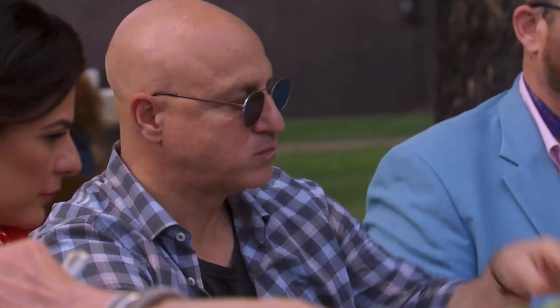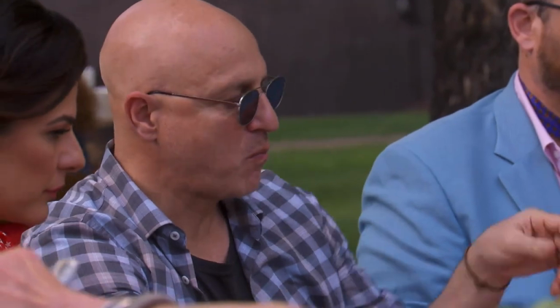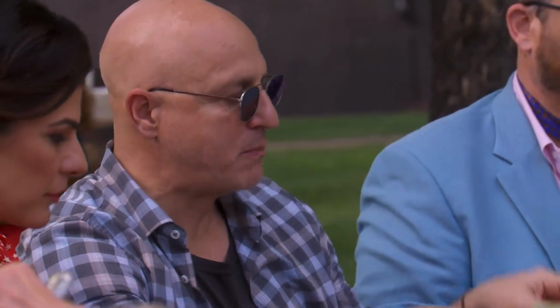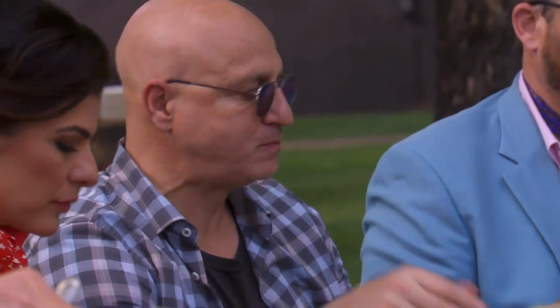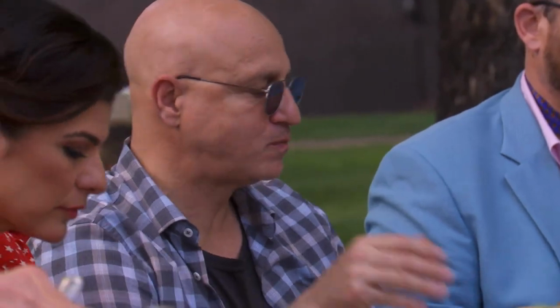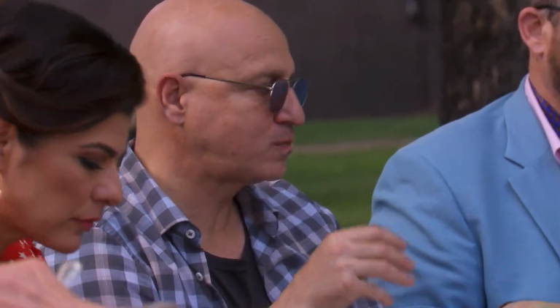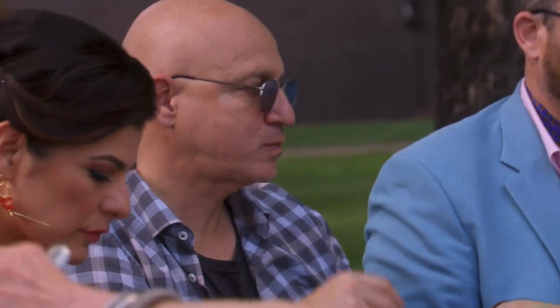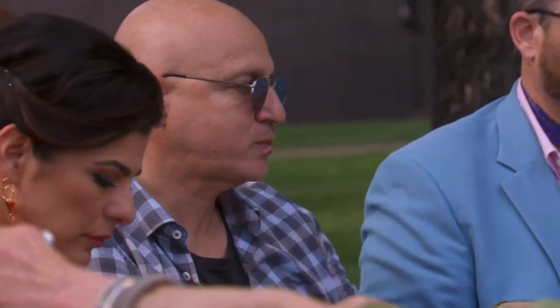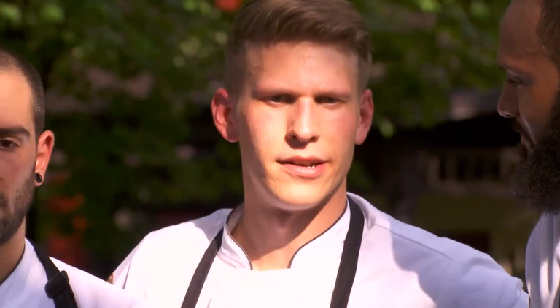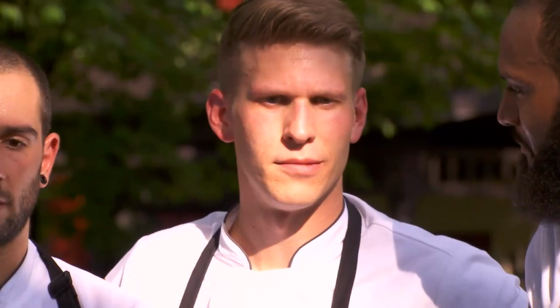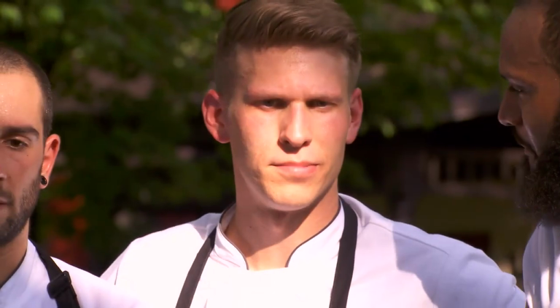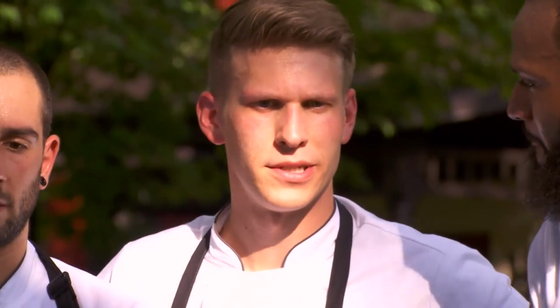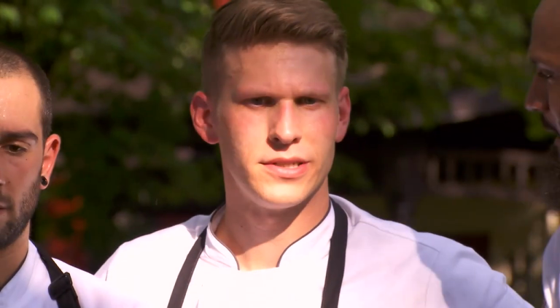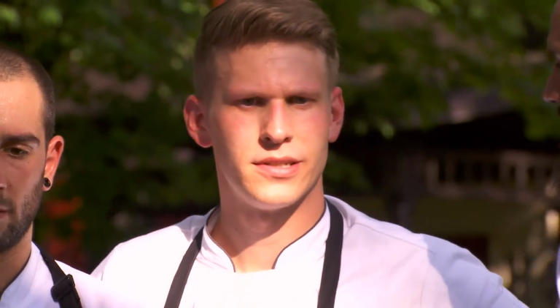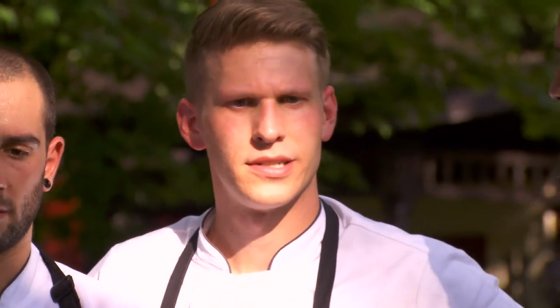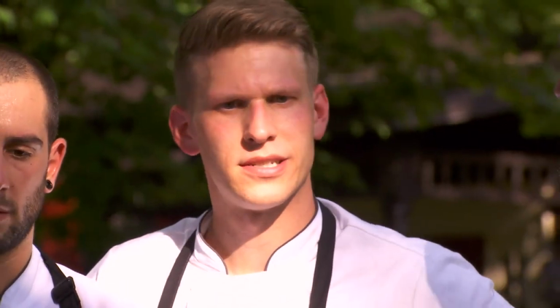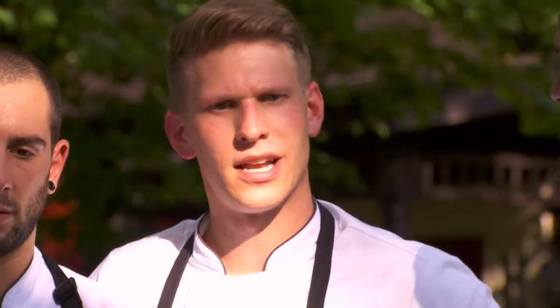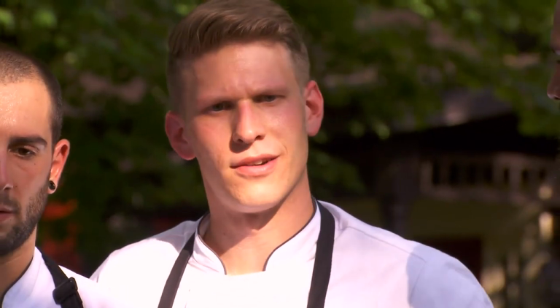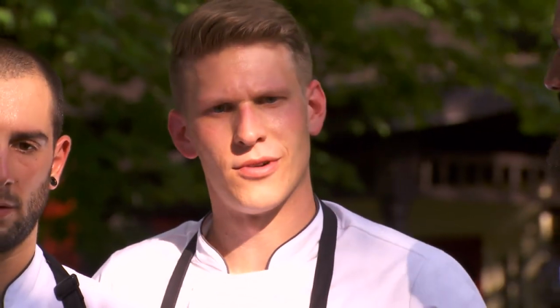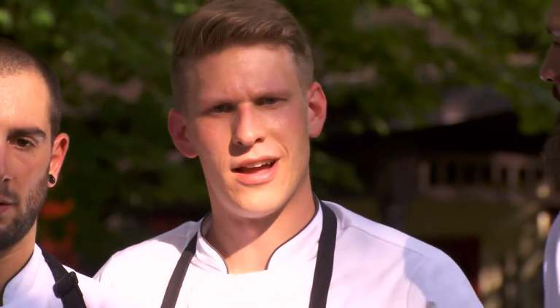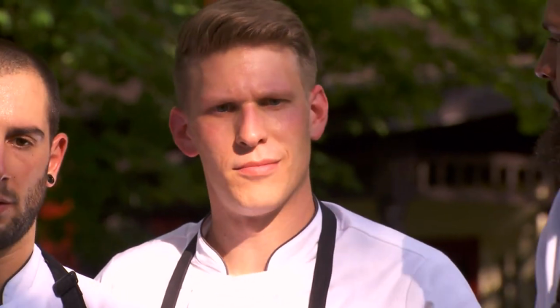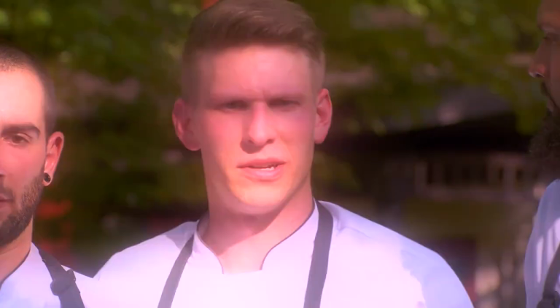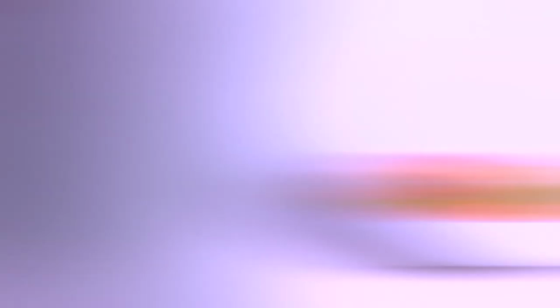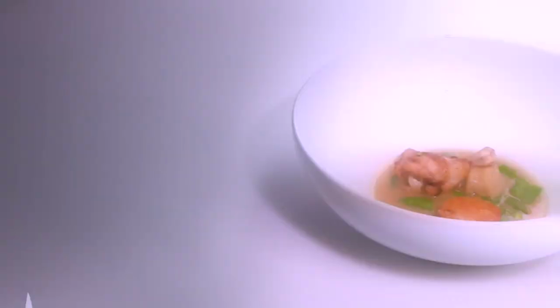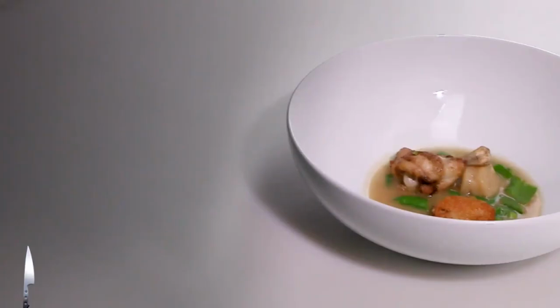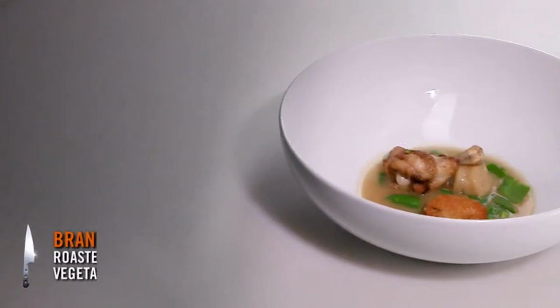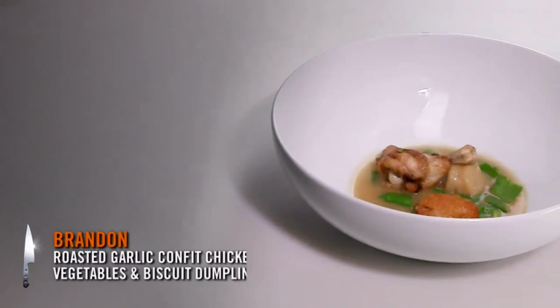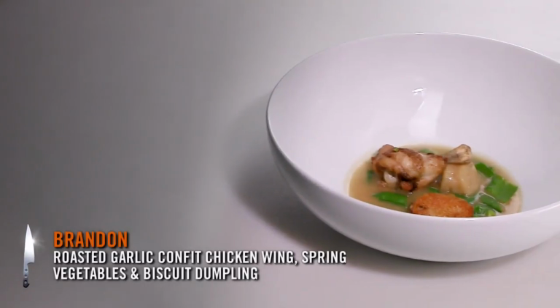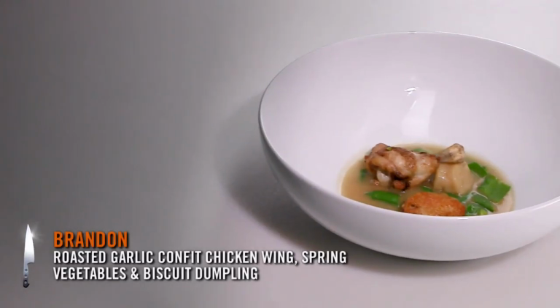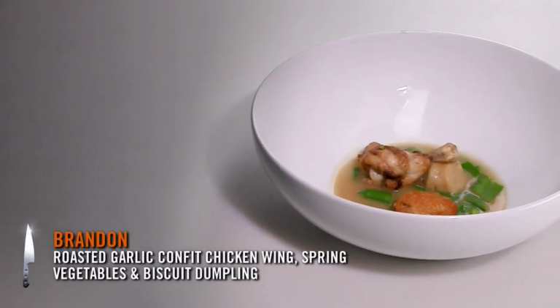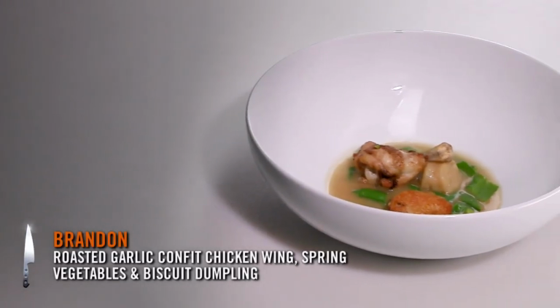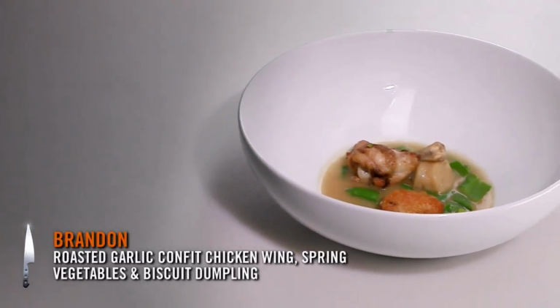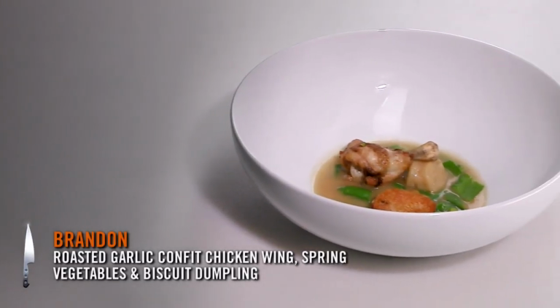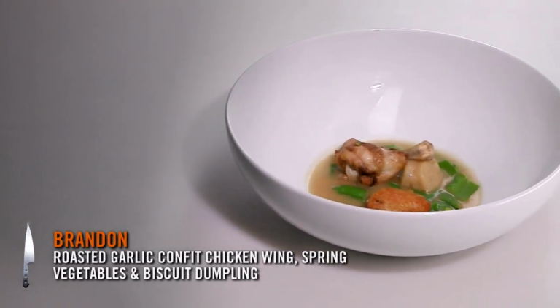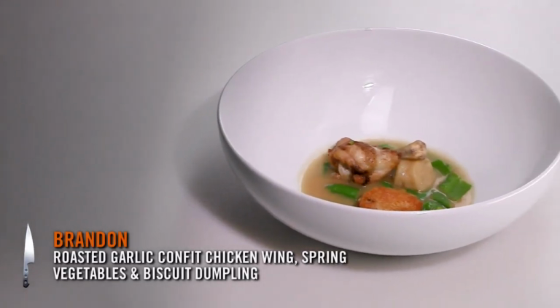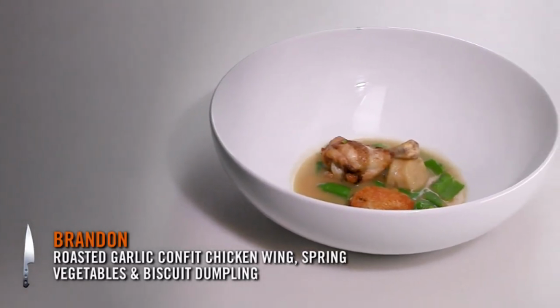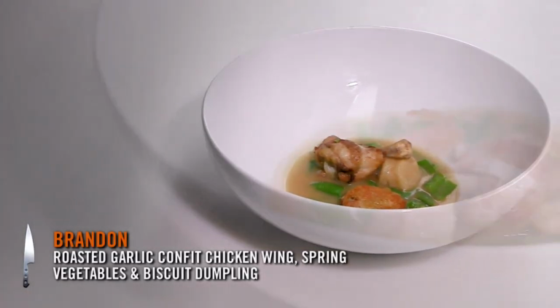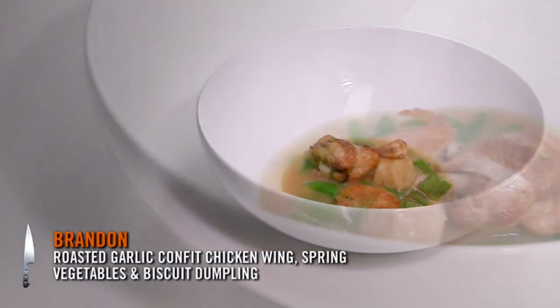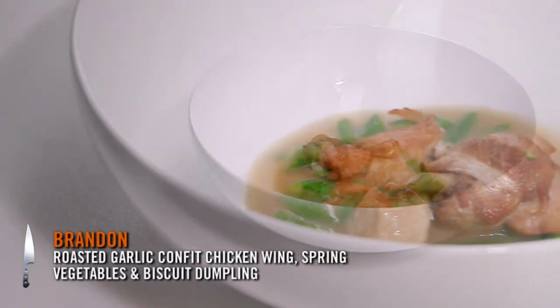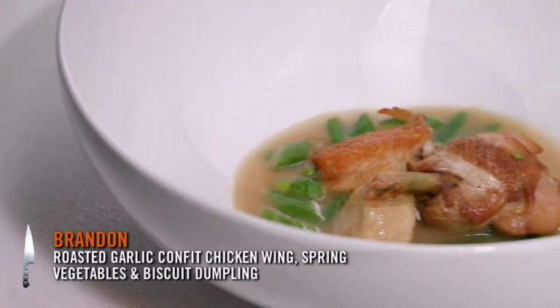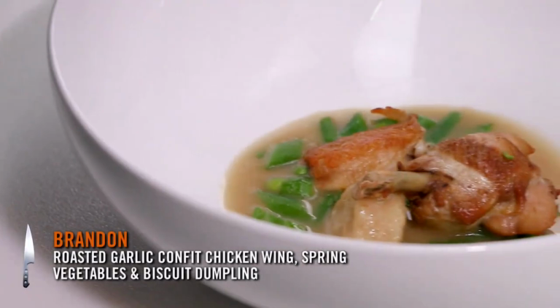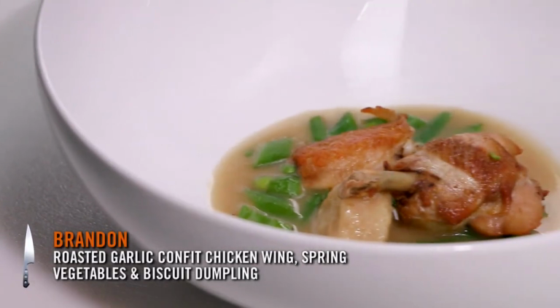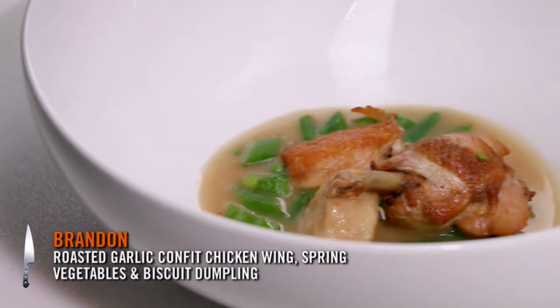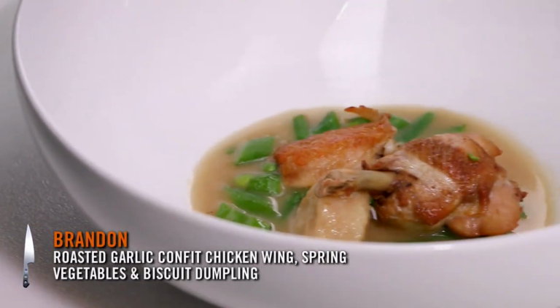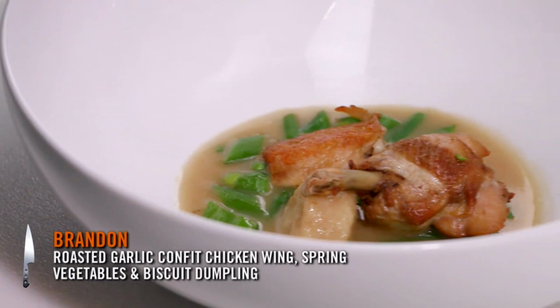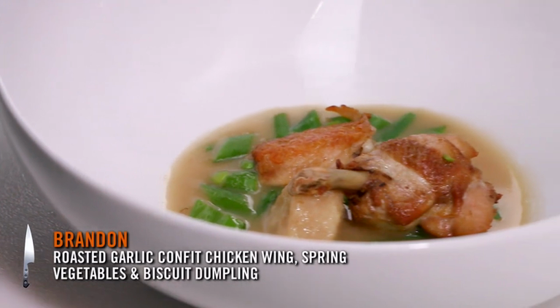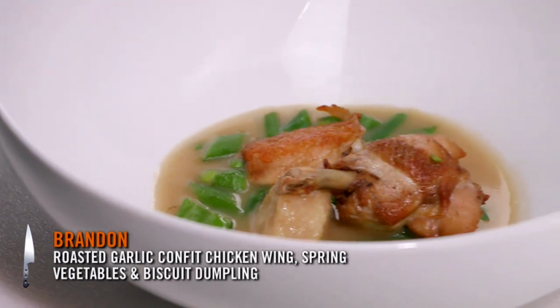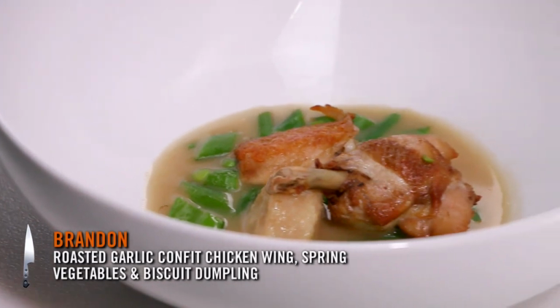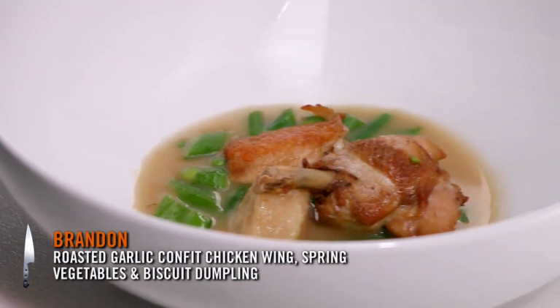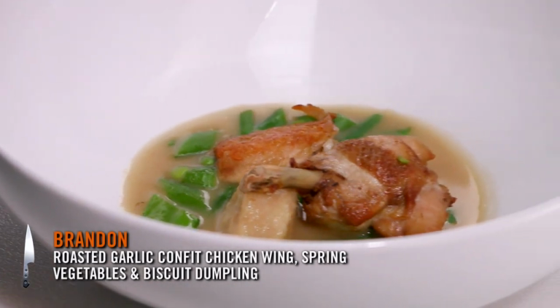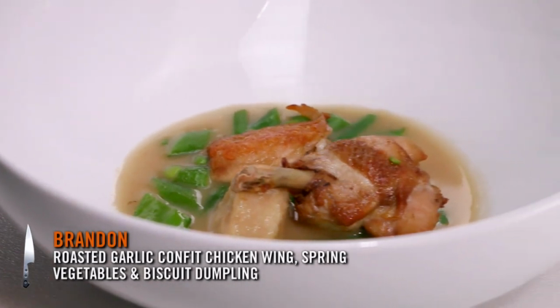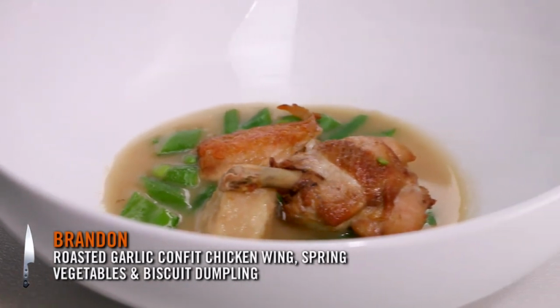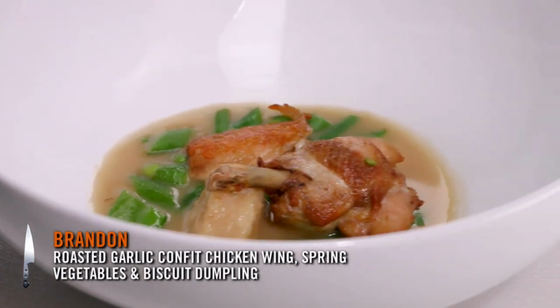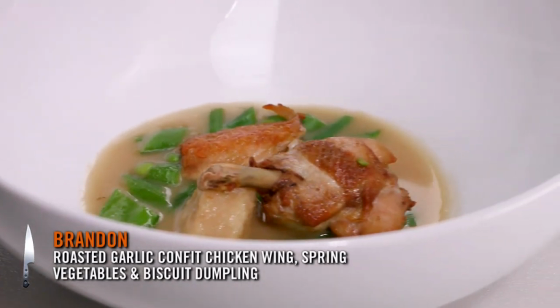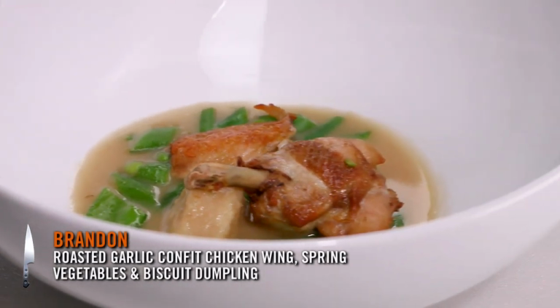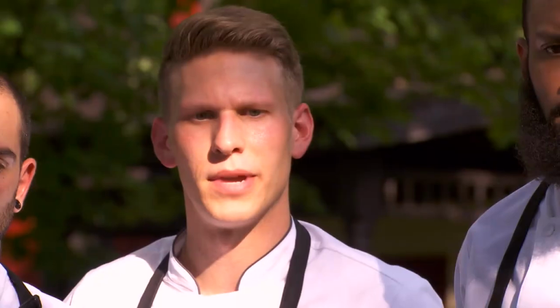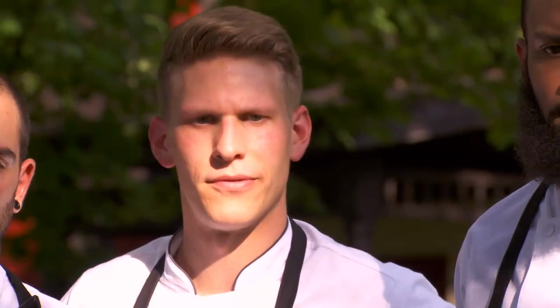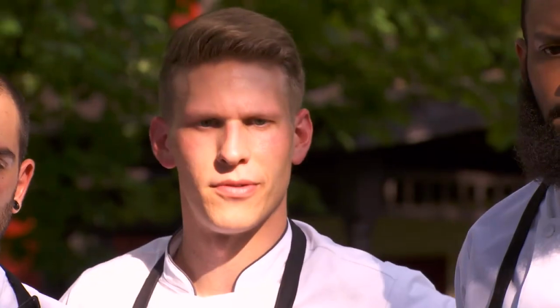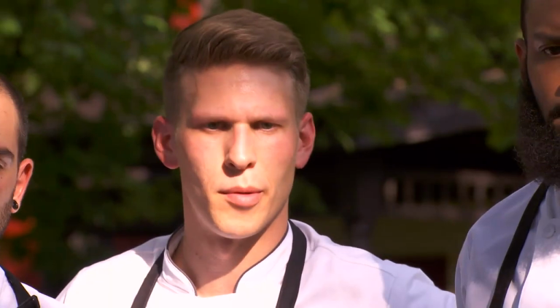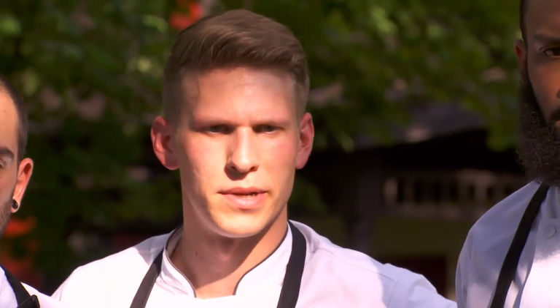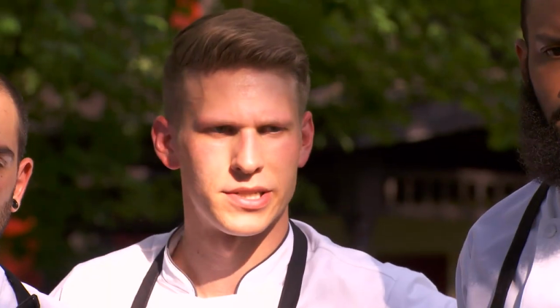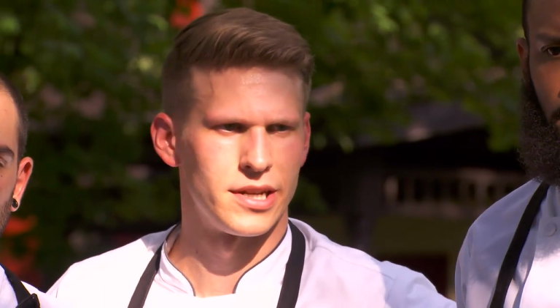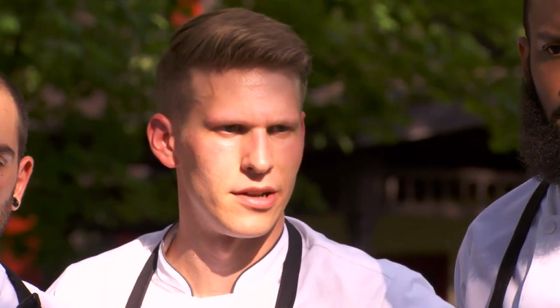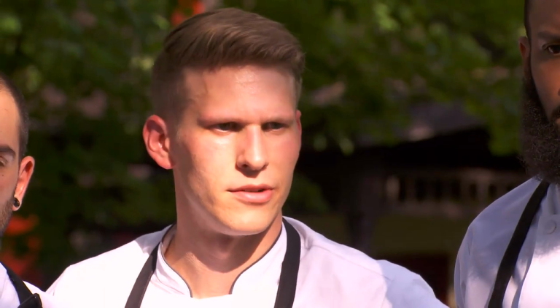I did a take on rabbit and dumplings. Instead of rabbit, I did roasted garlic confit chicken wings, spring veg, and dumplings made from a biscuit dough.